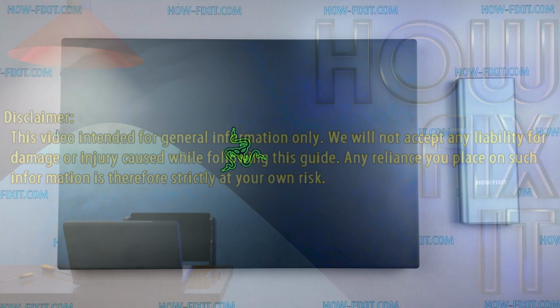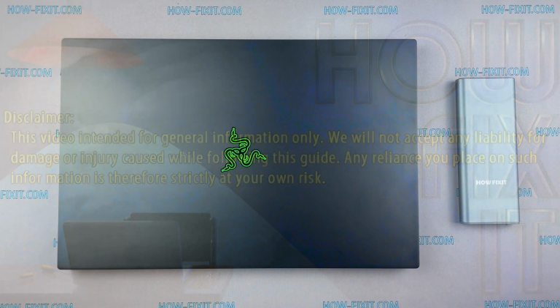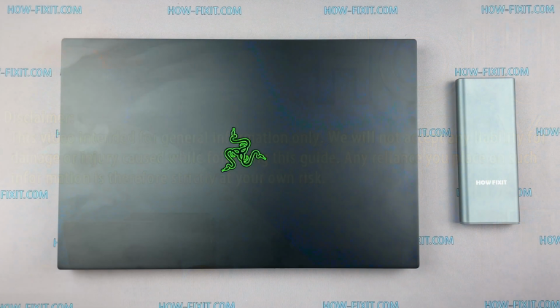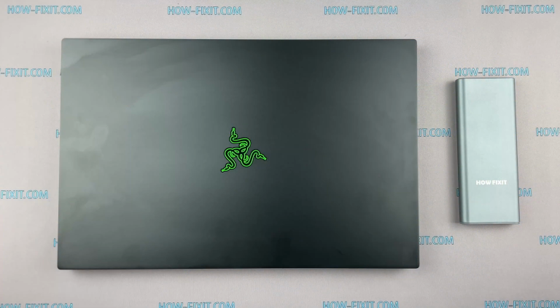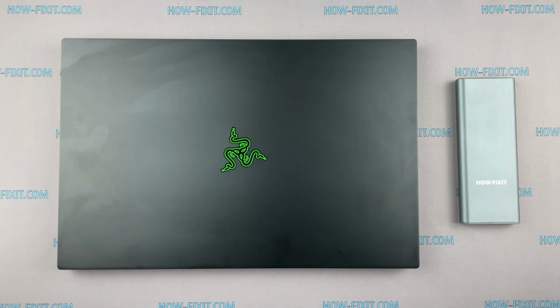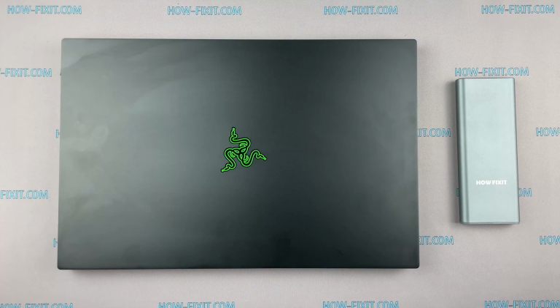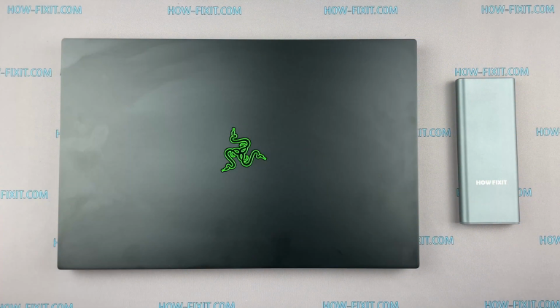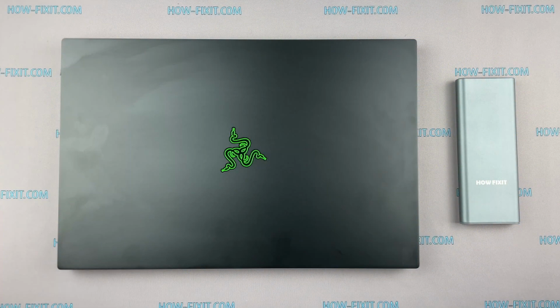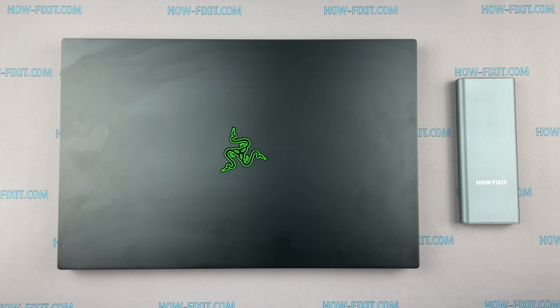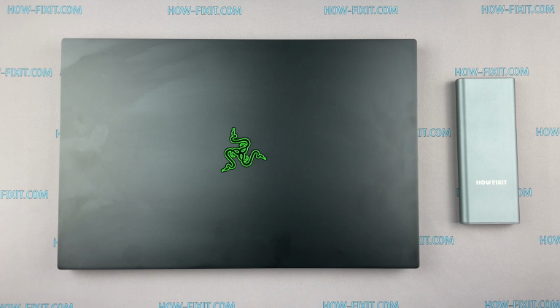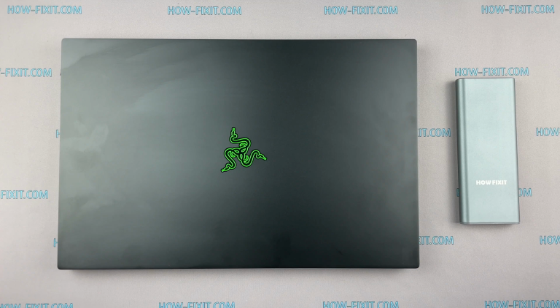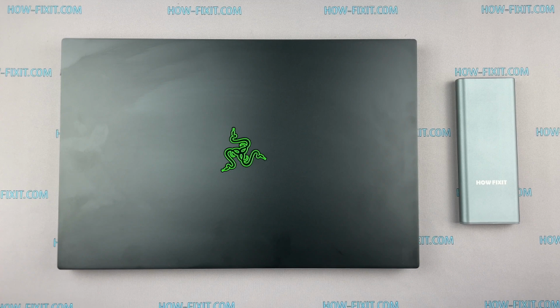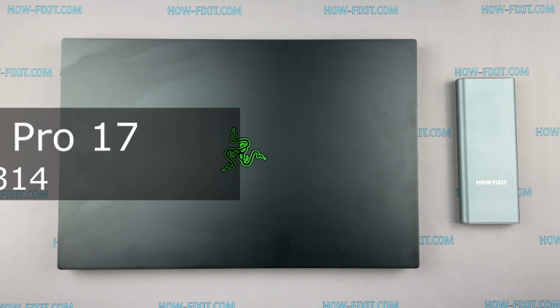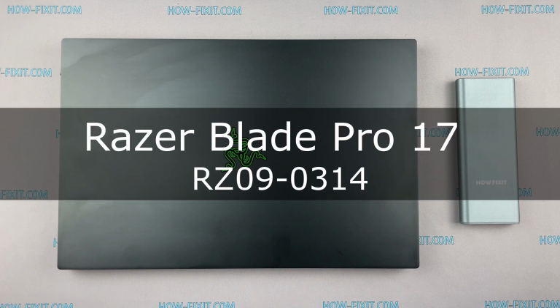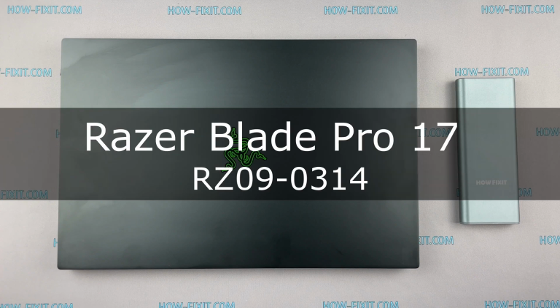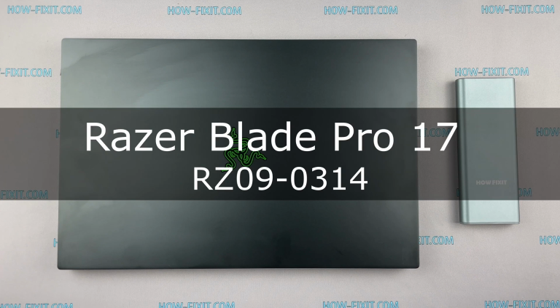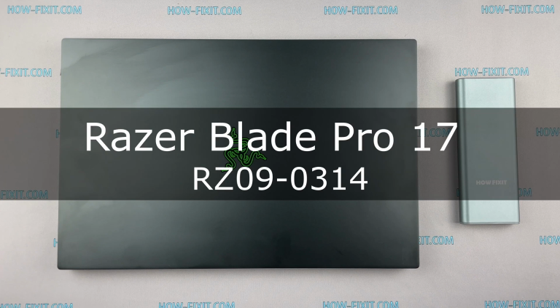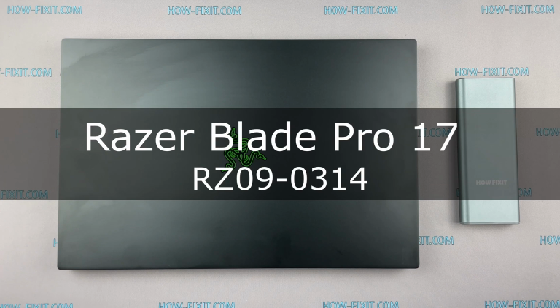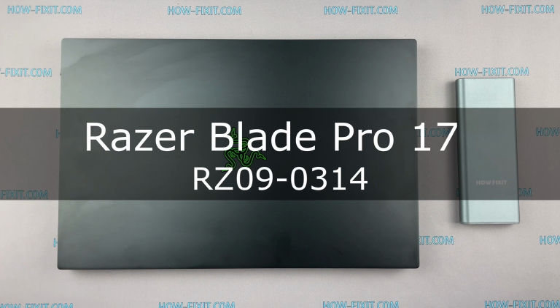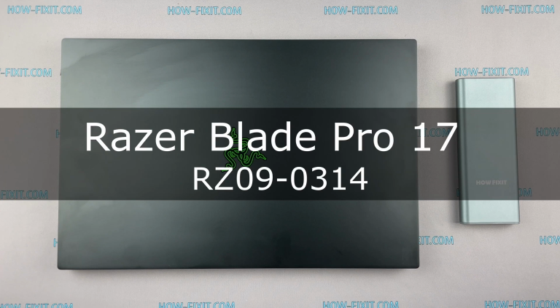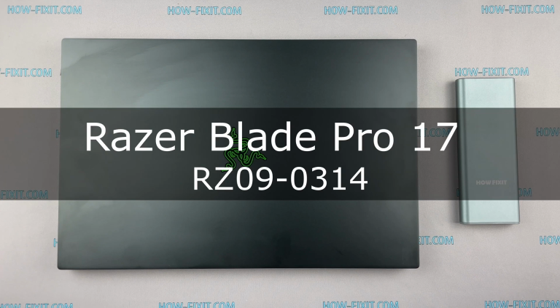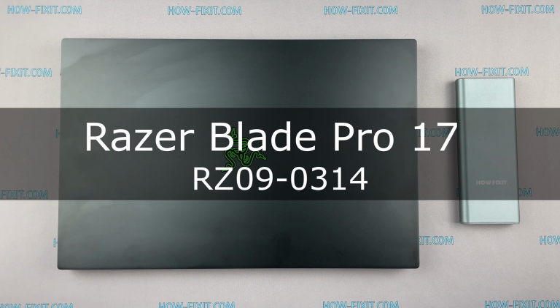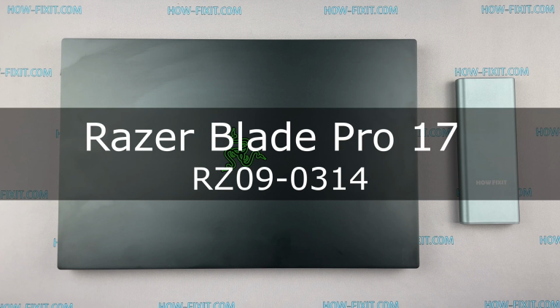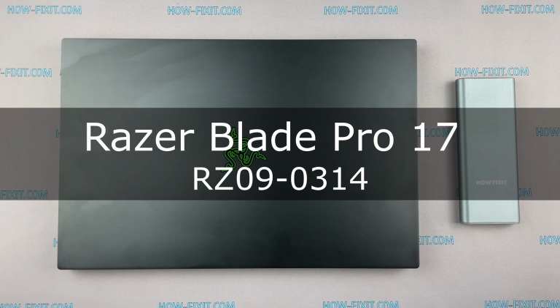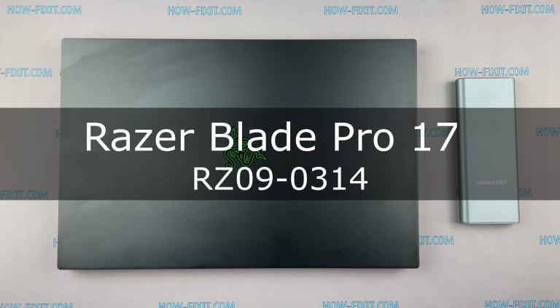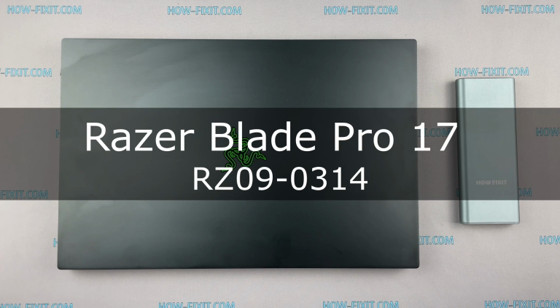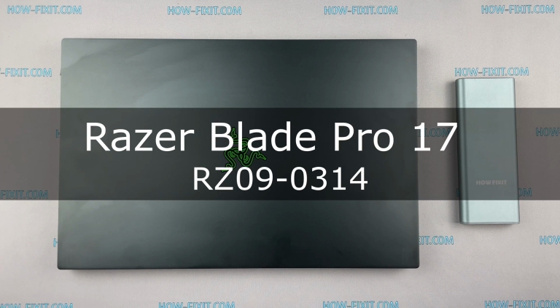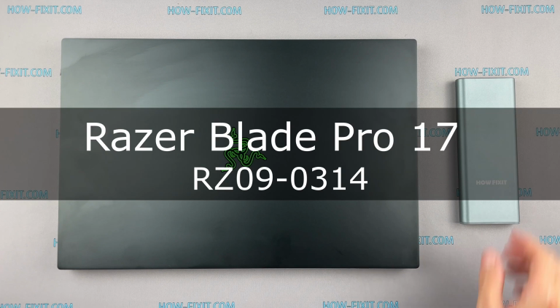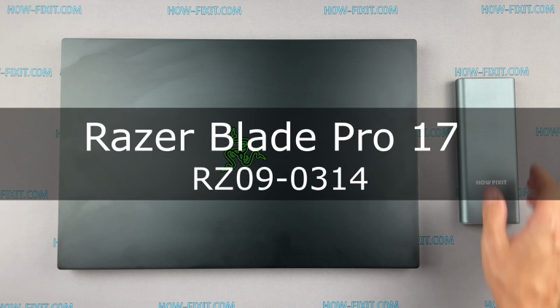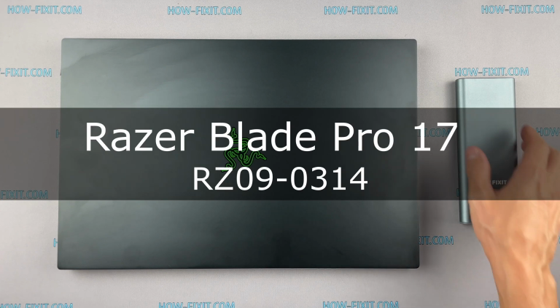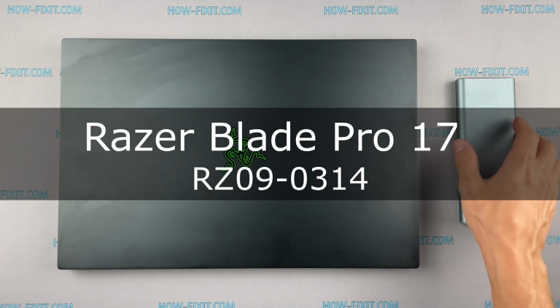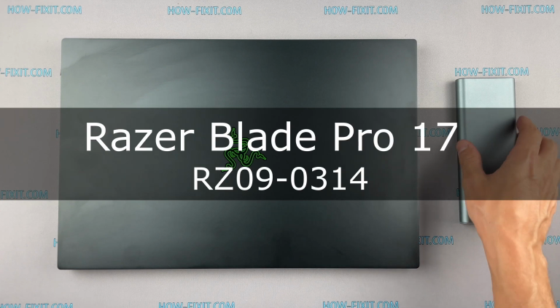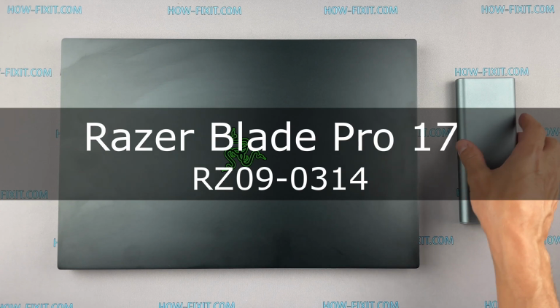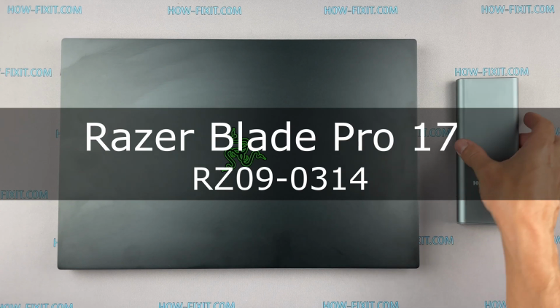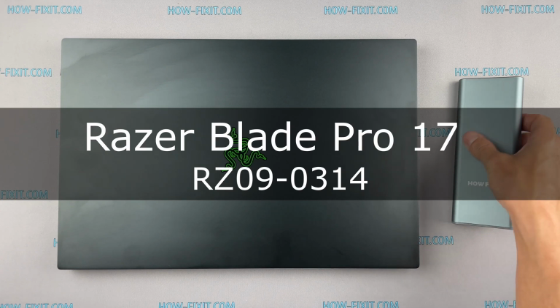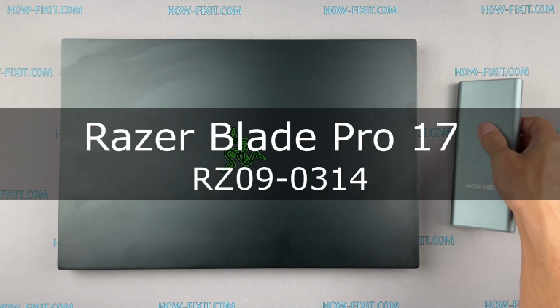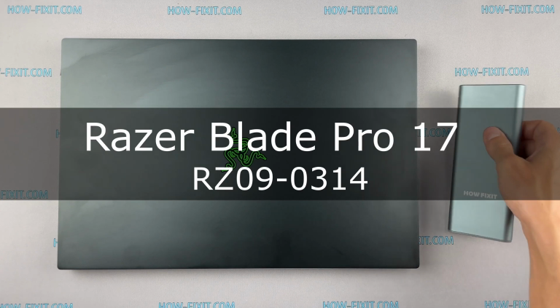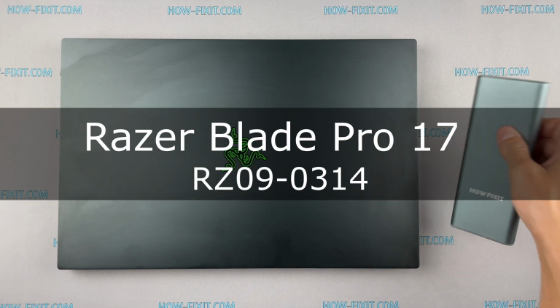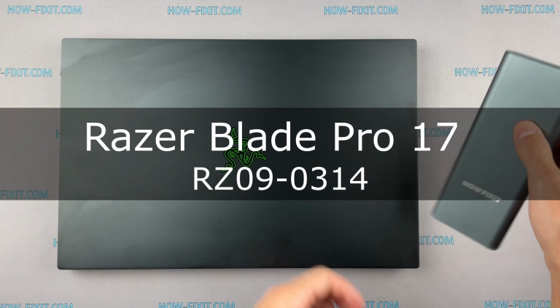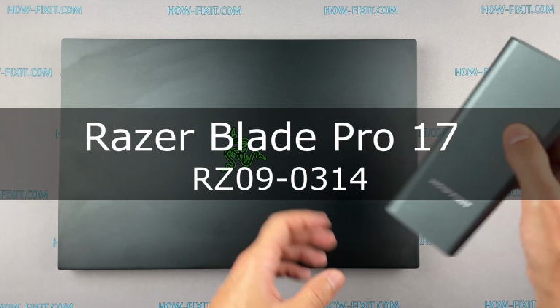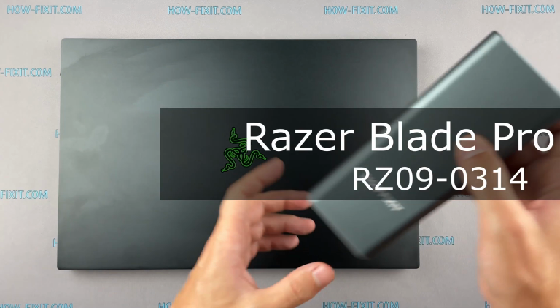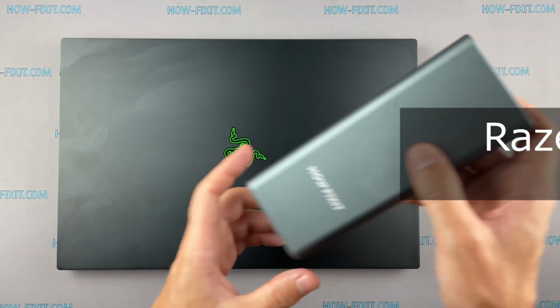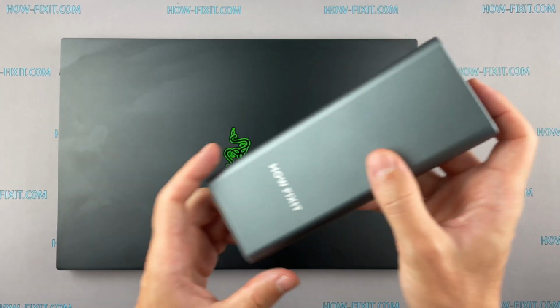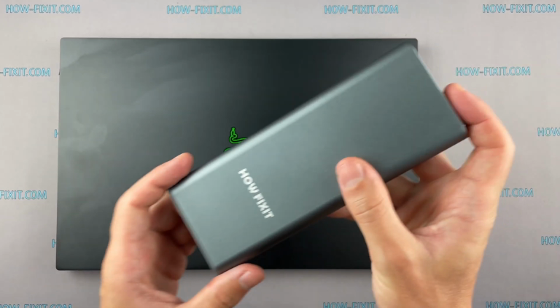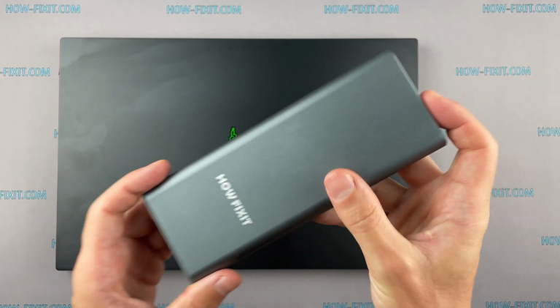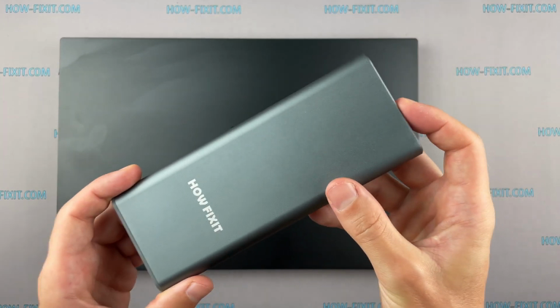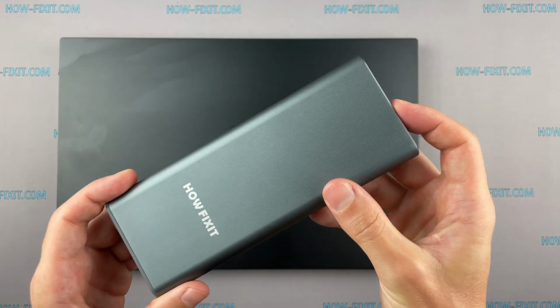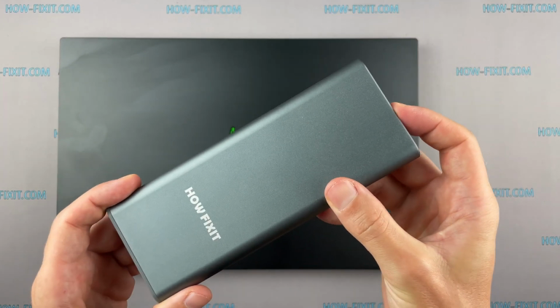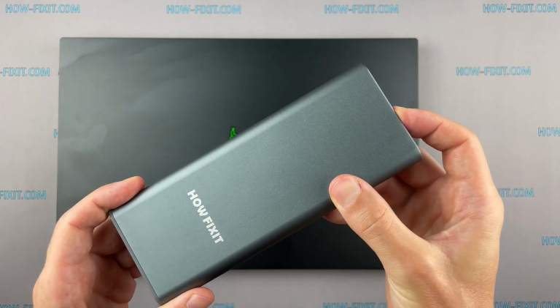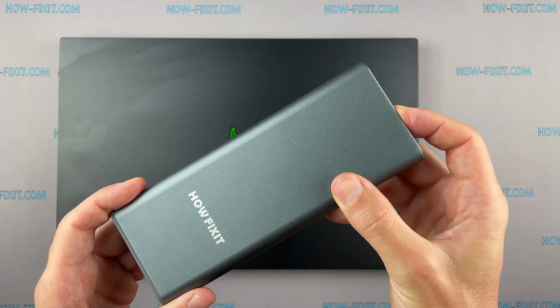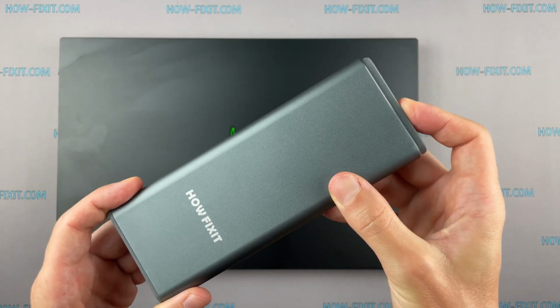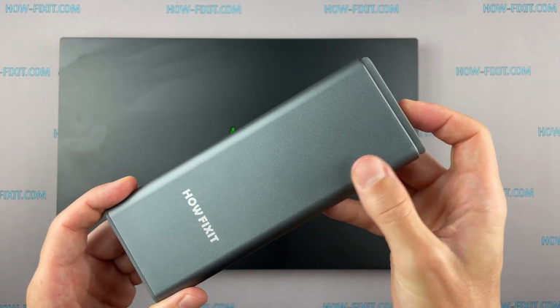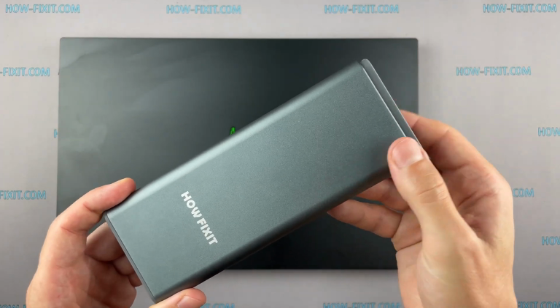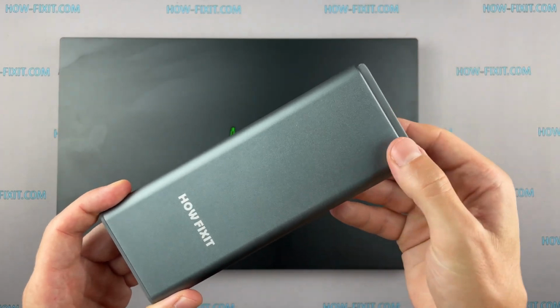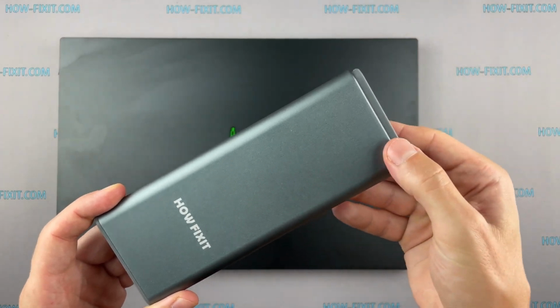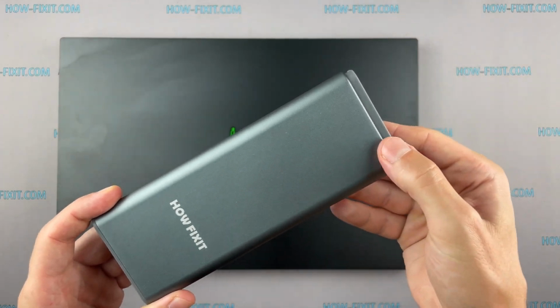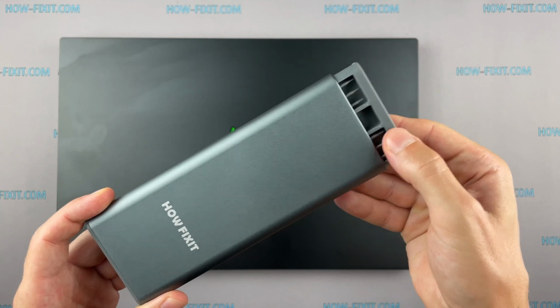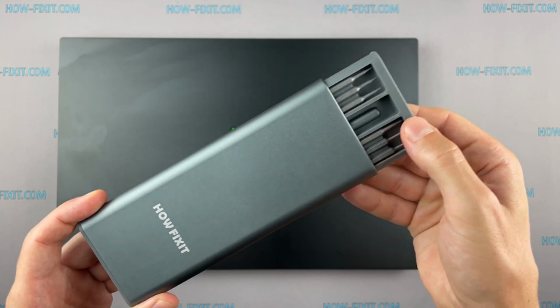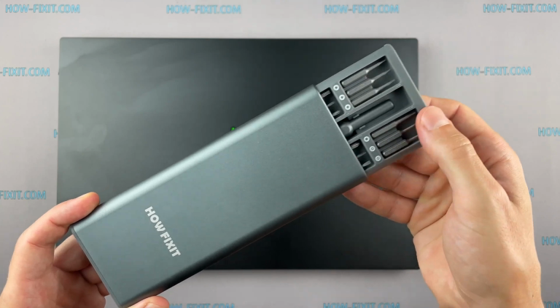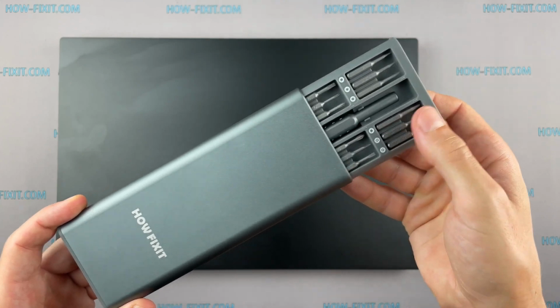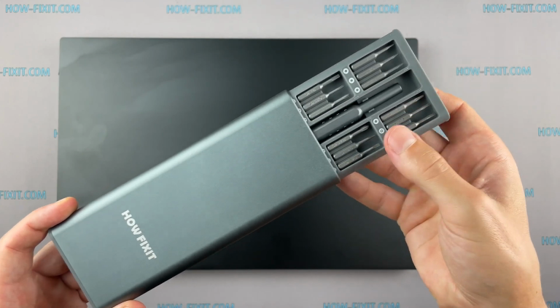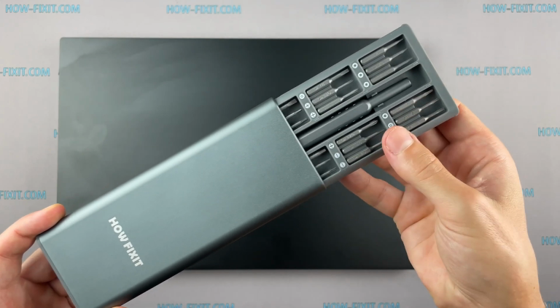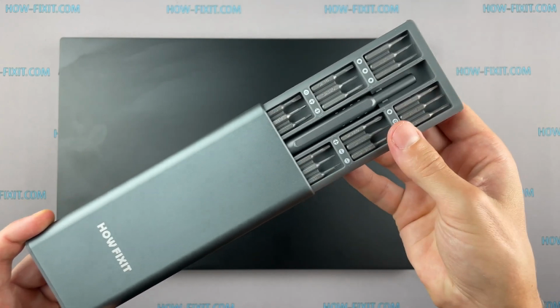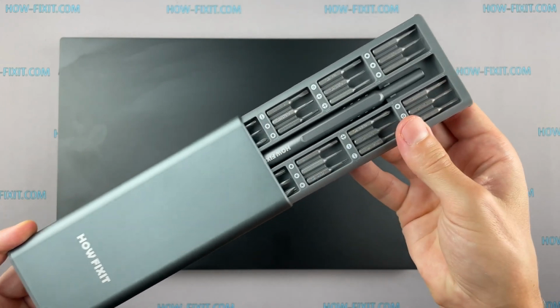Hello everyone, welcome to HowFixit. In this video I'm gonna show you how to upgrade or install RAM in a laptop.